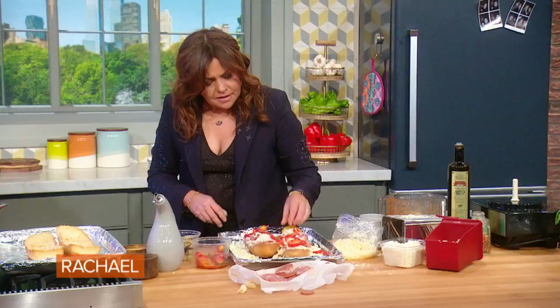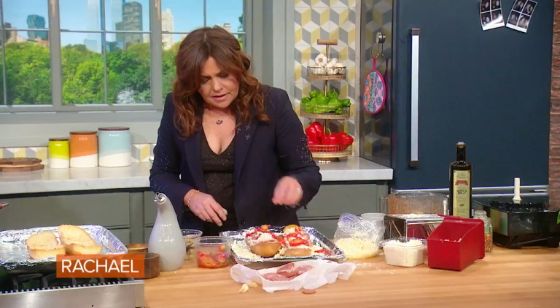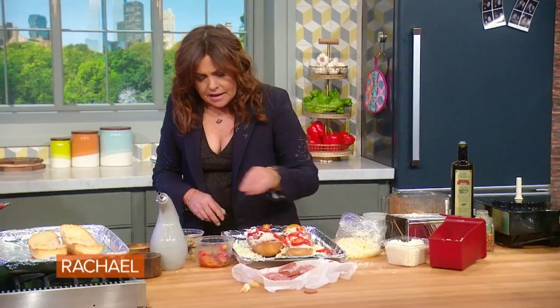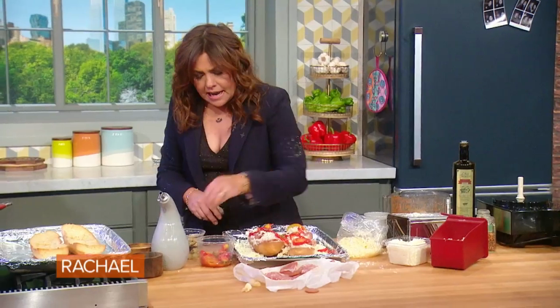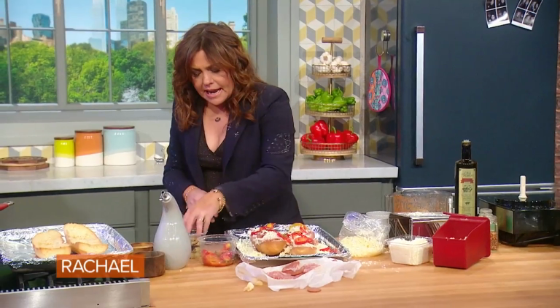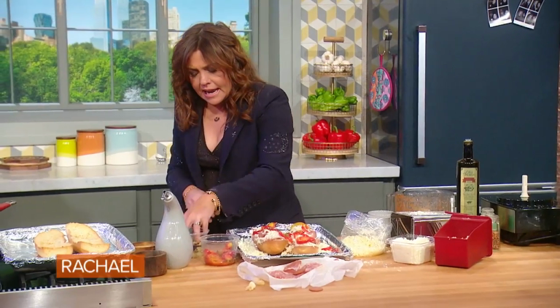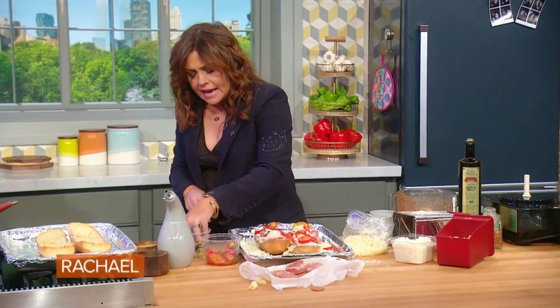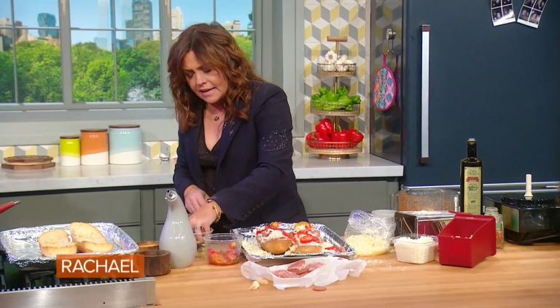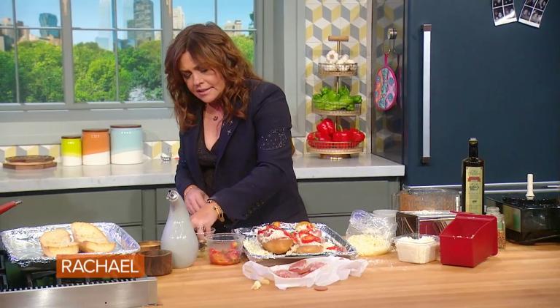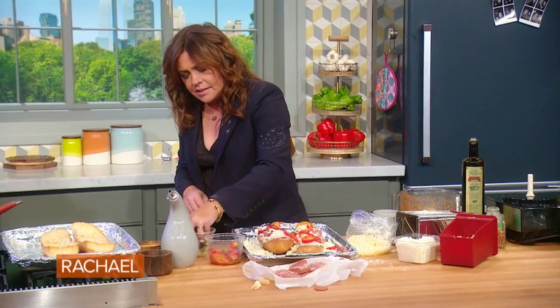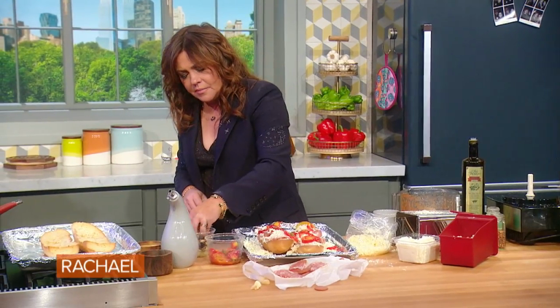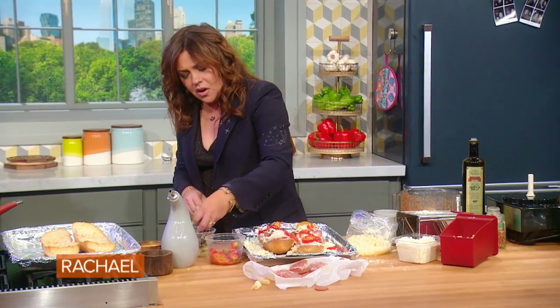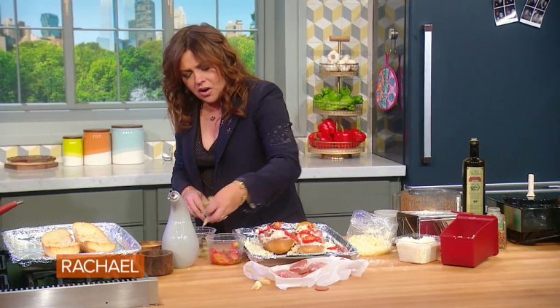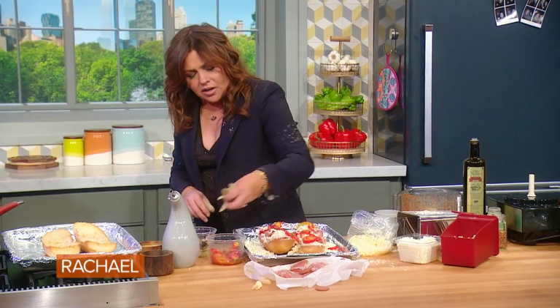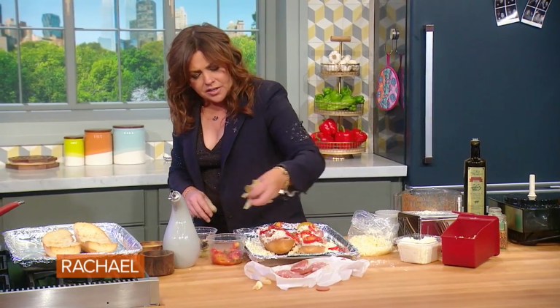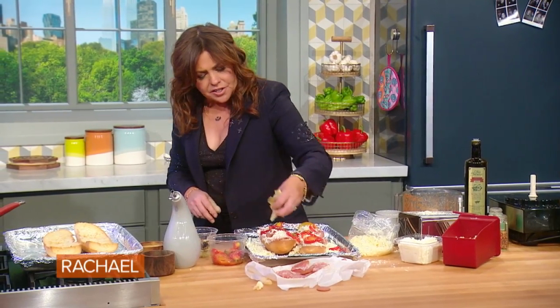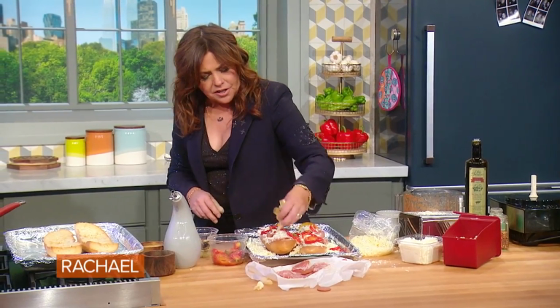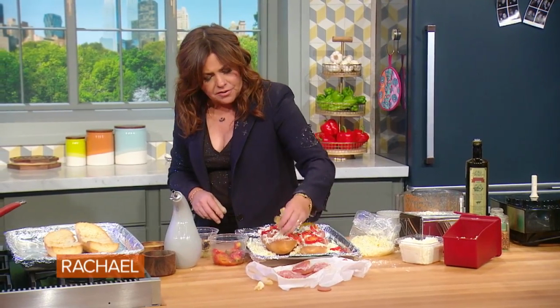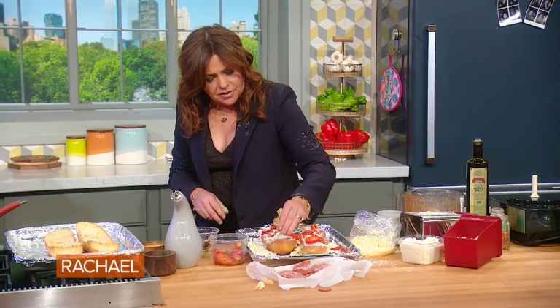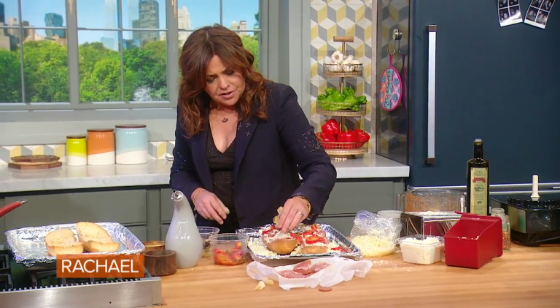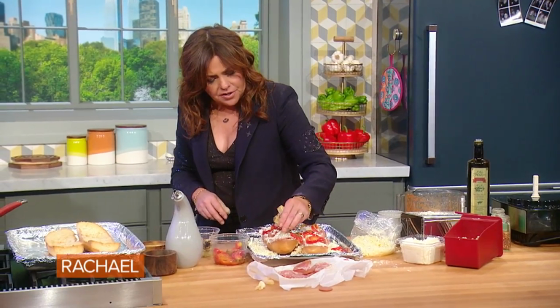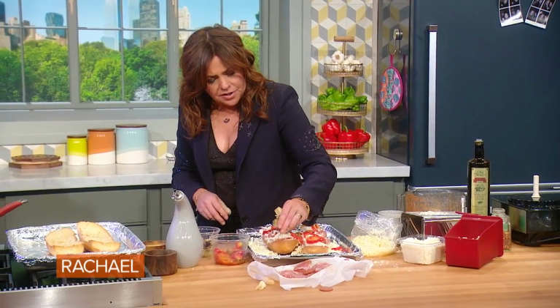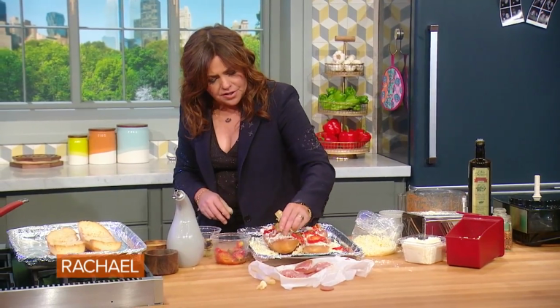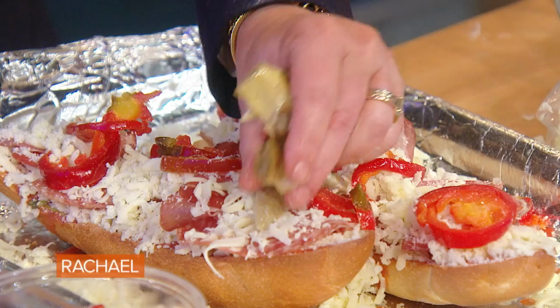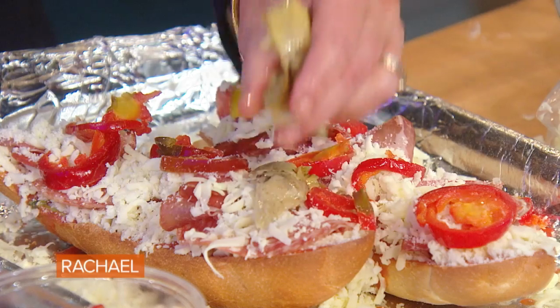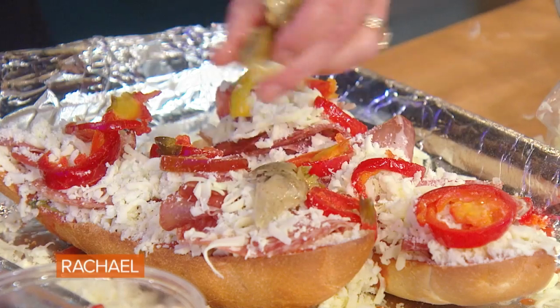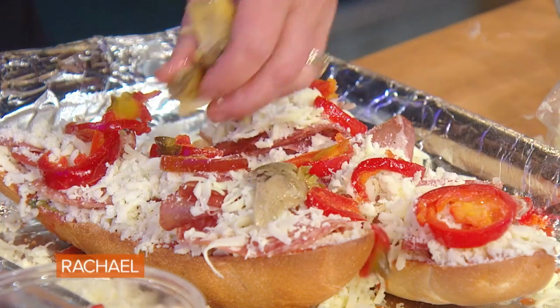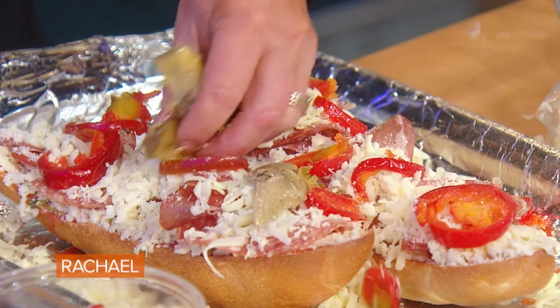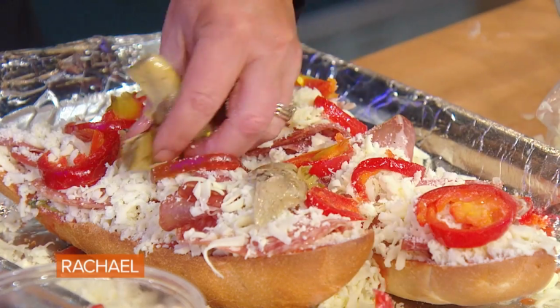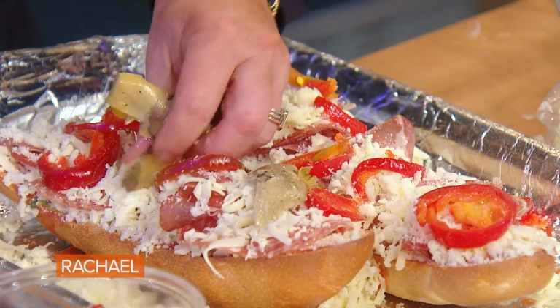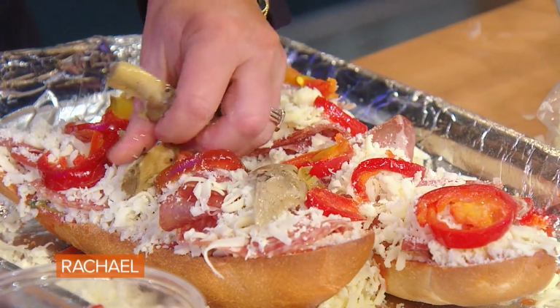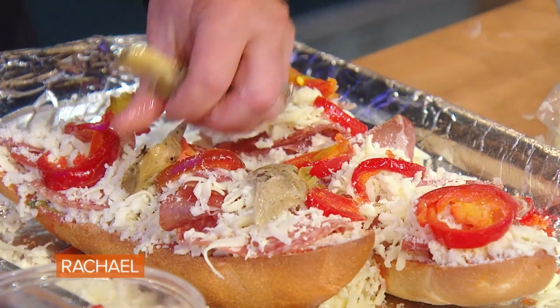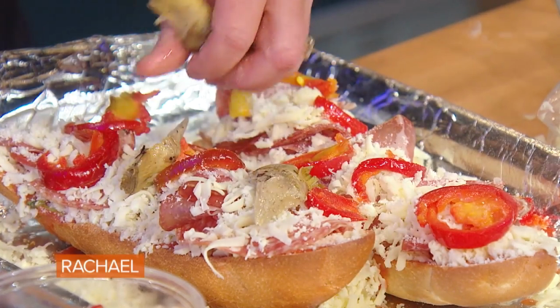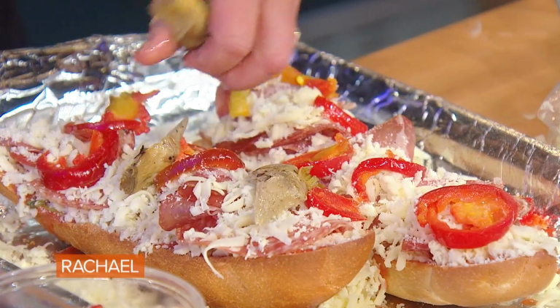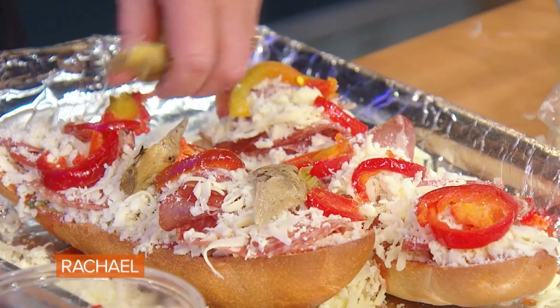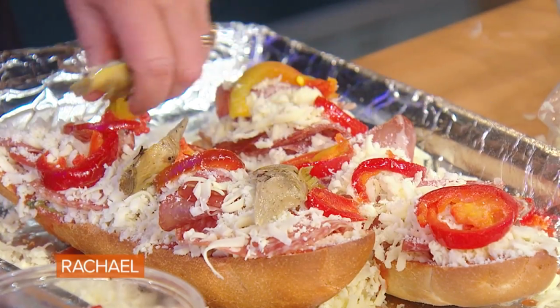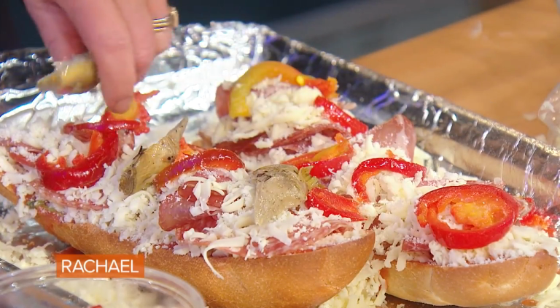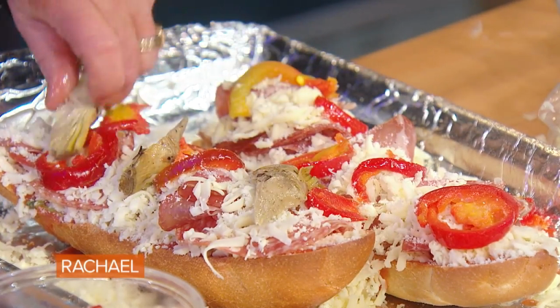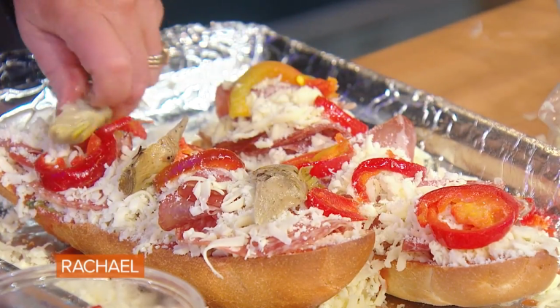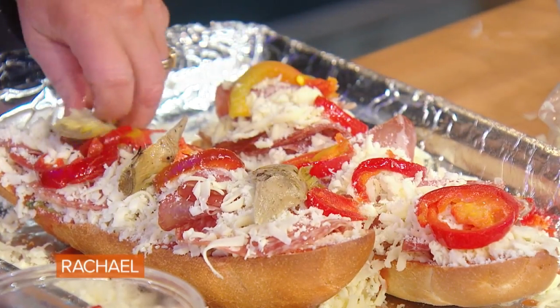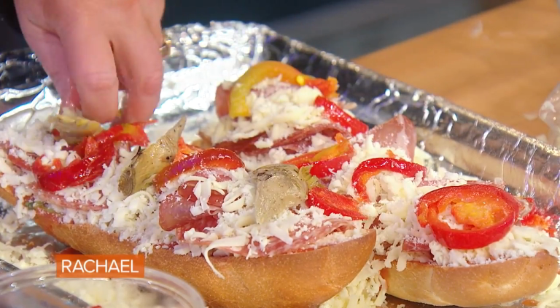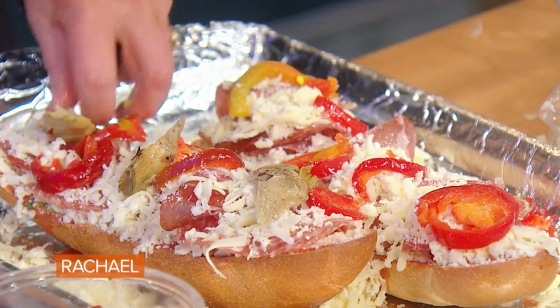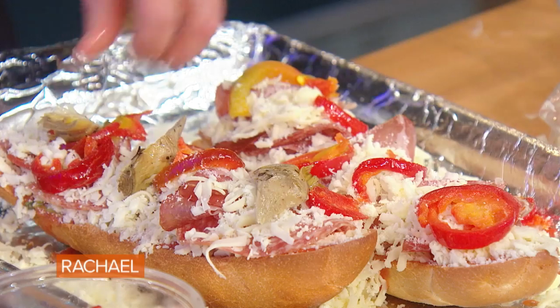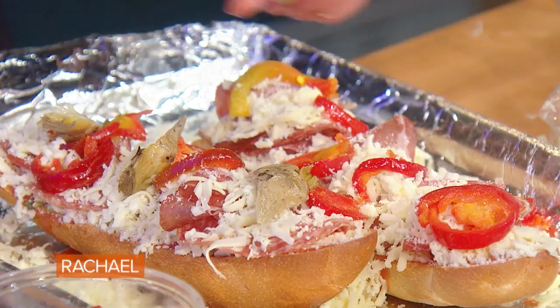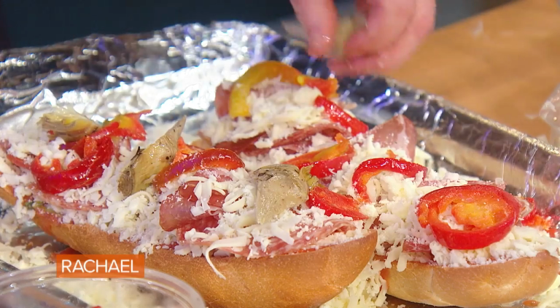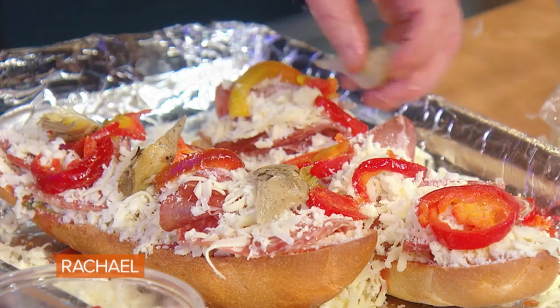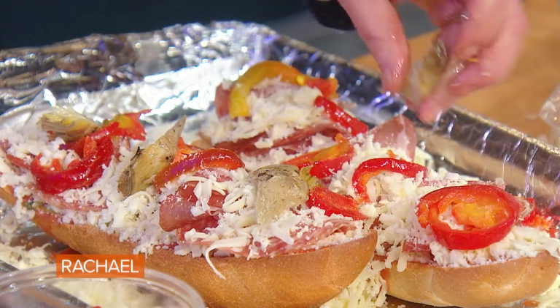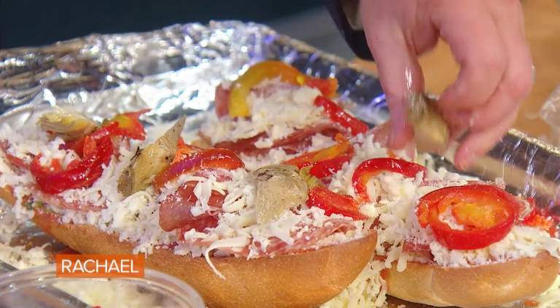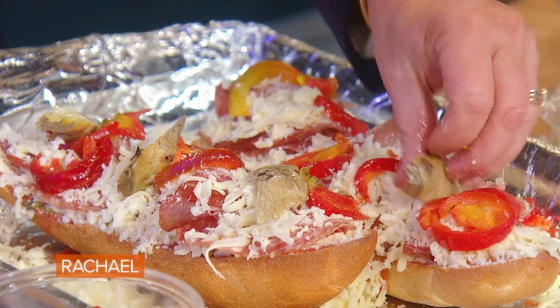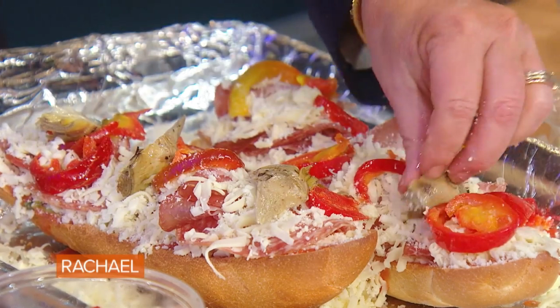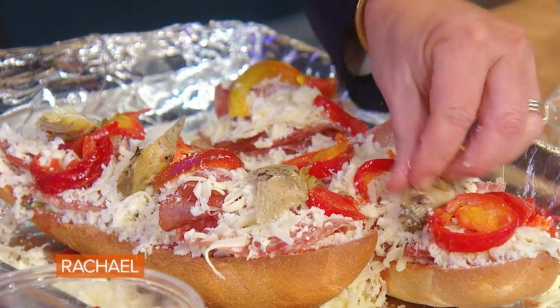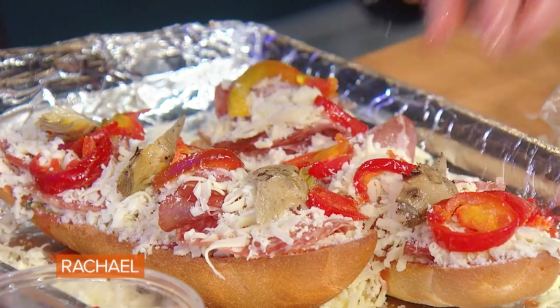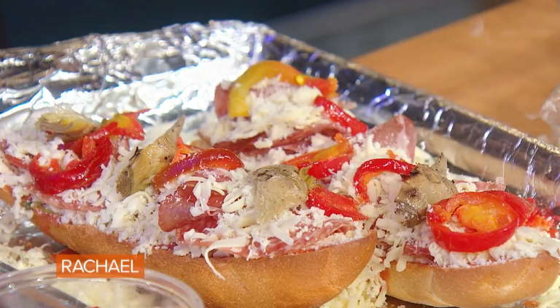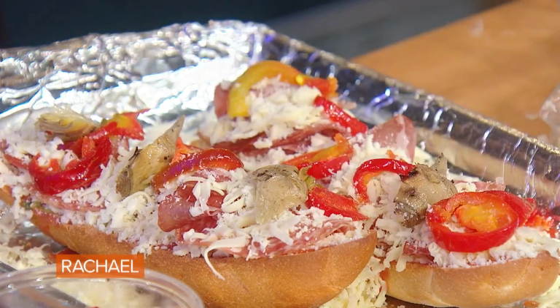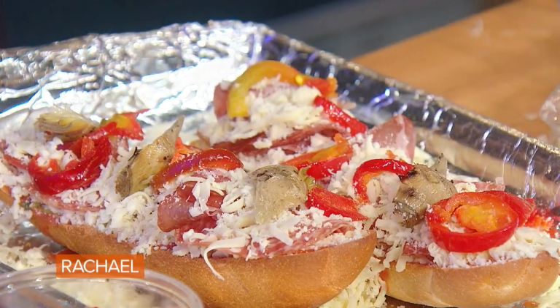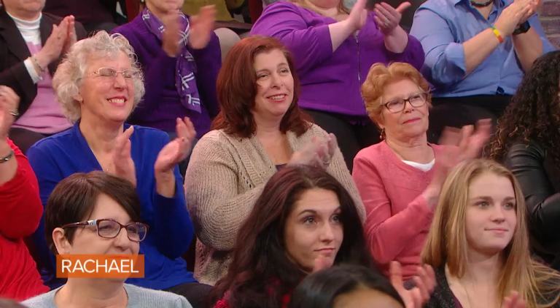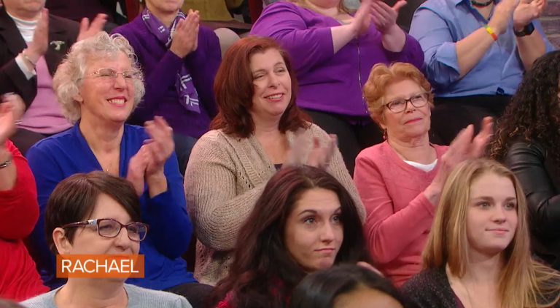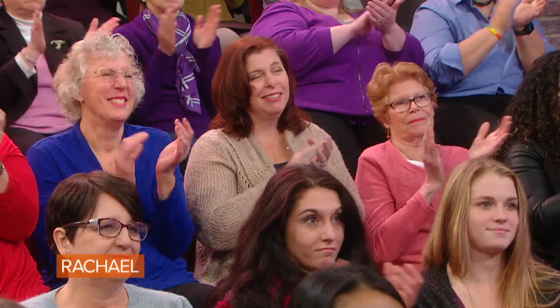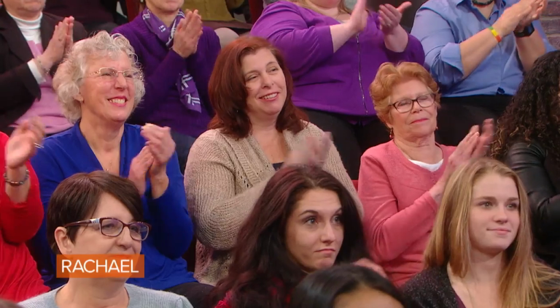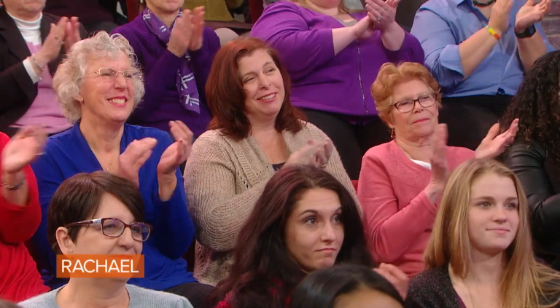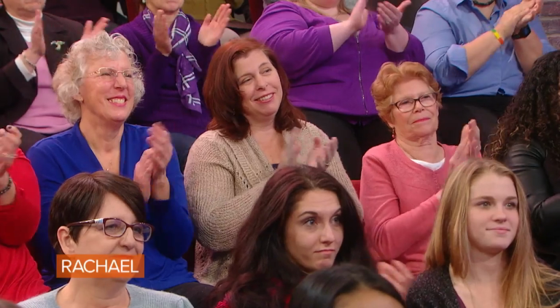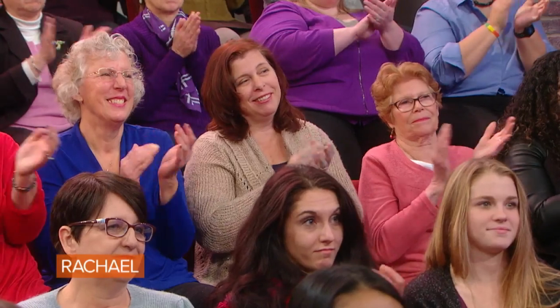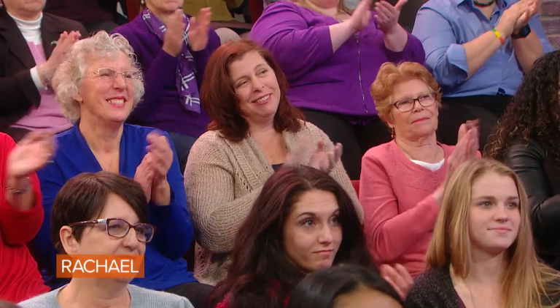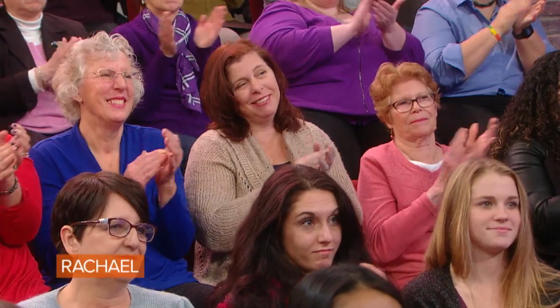That's why I said go easy on the cheese on the bottom layer. And then some hot cherry peppers and some artichoke. I'm going to get these in the oven.